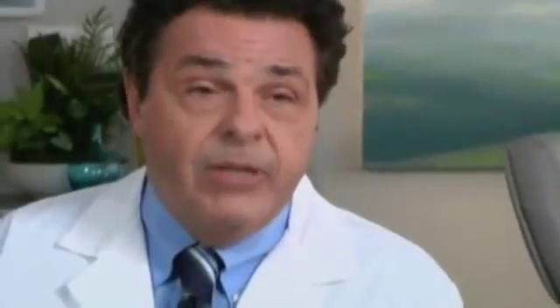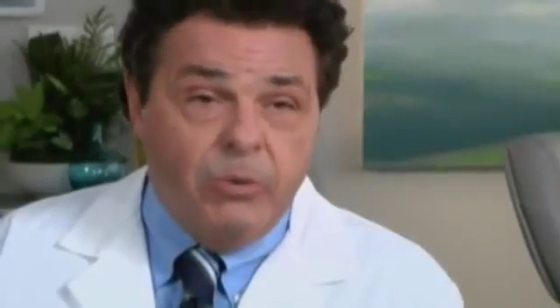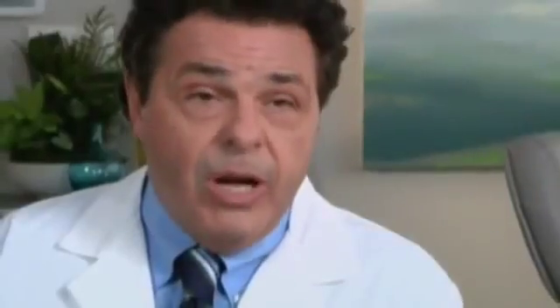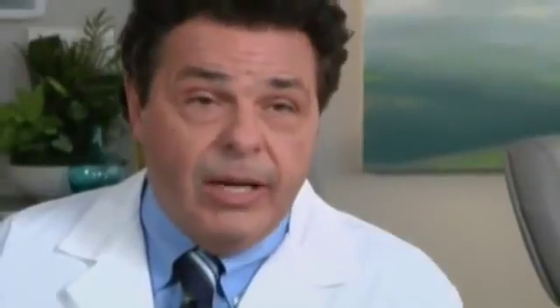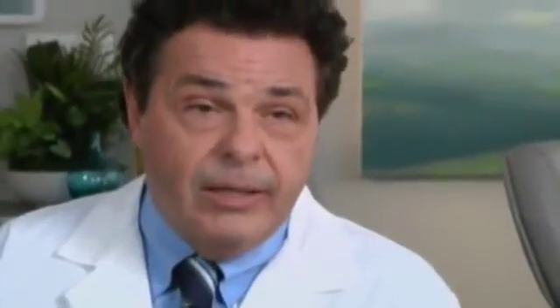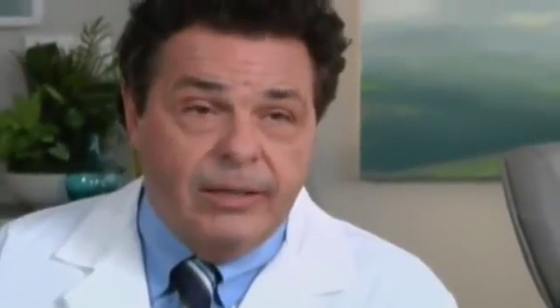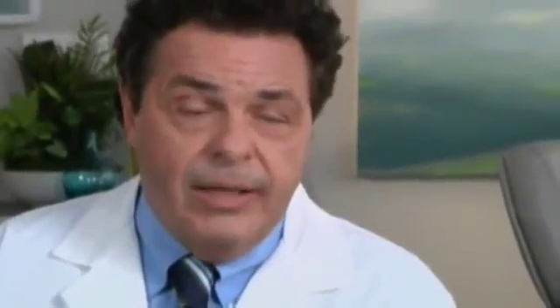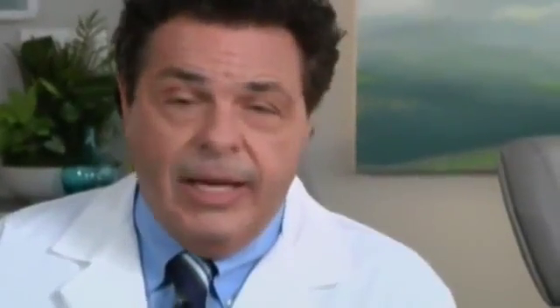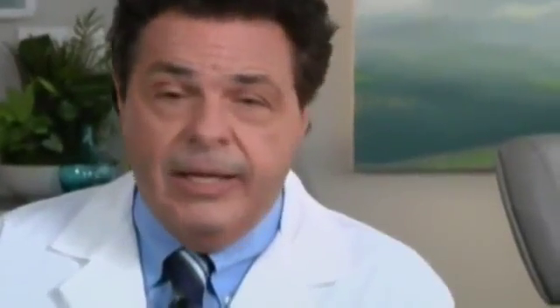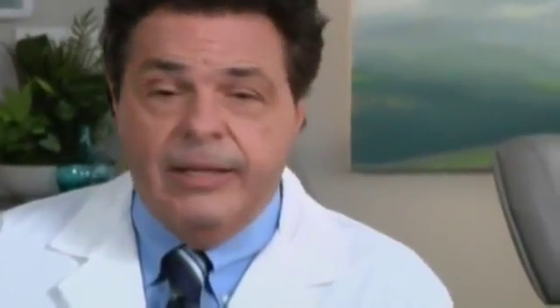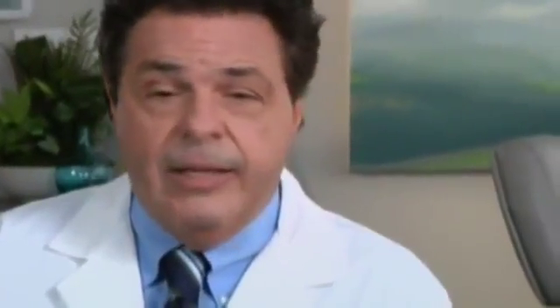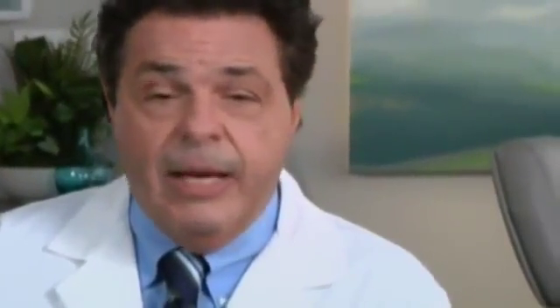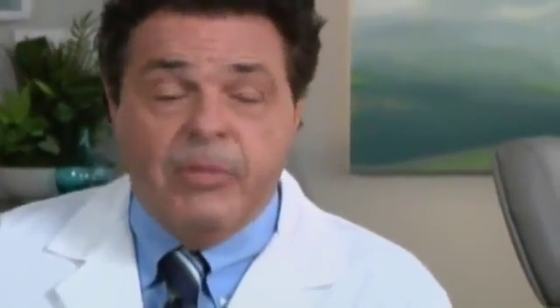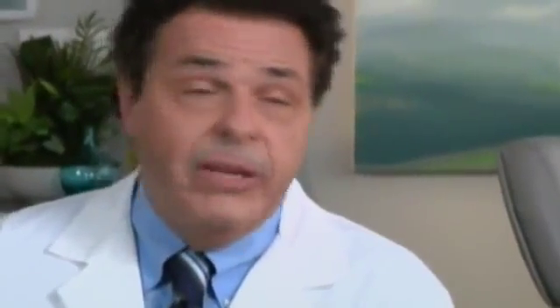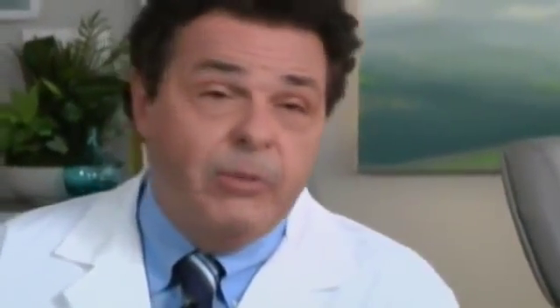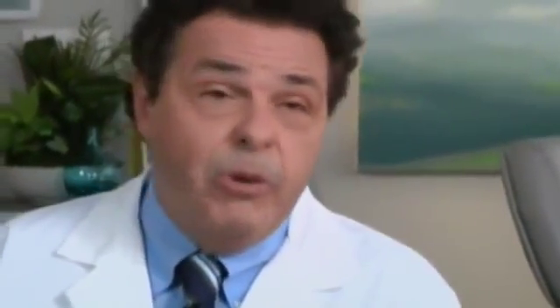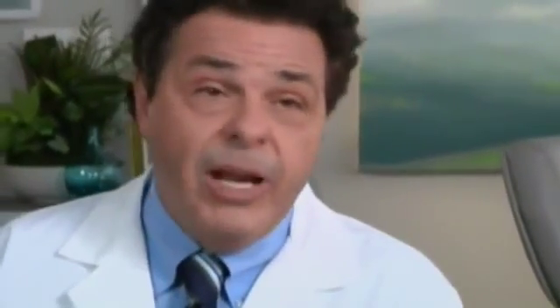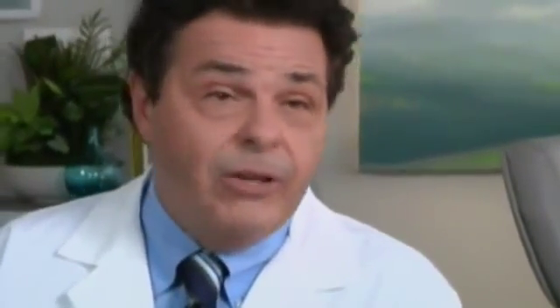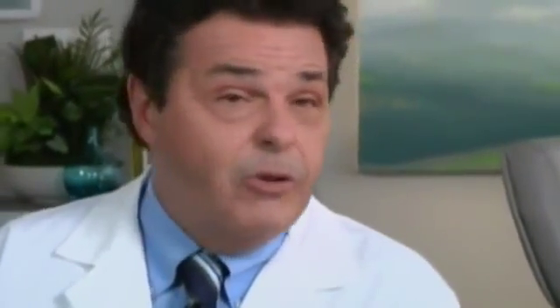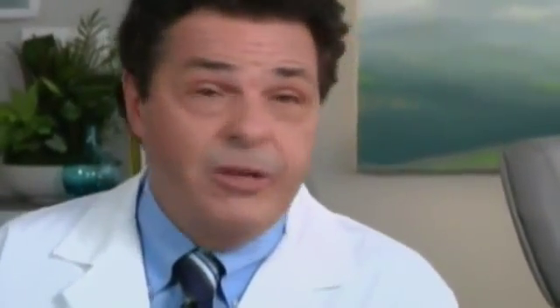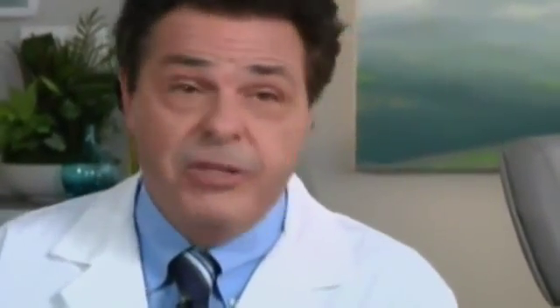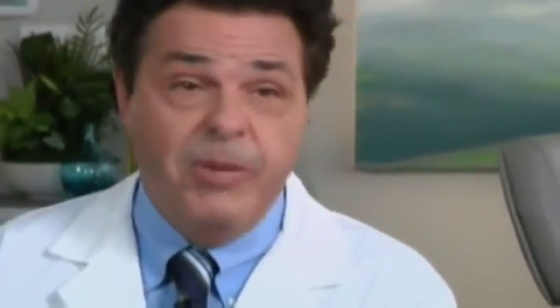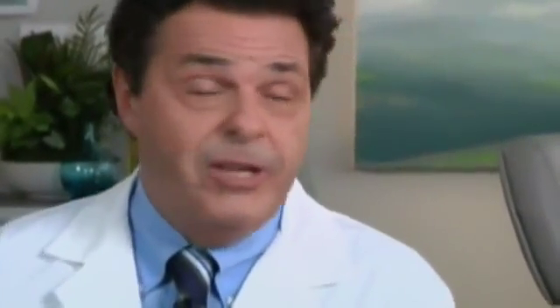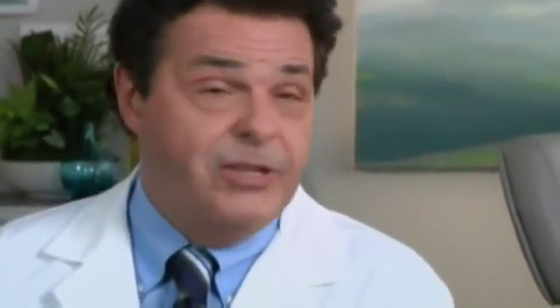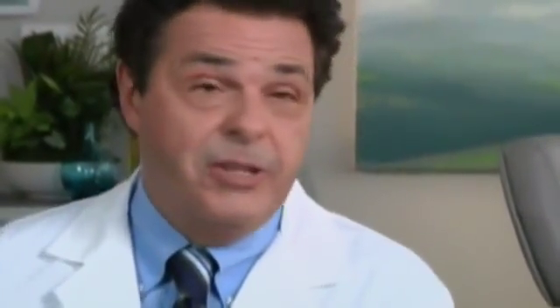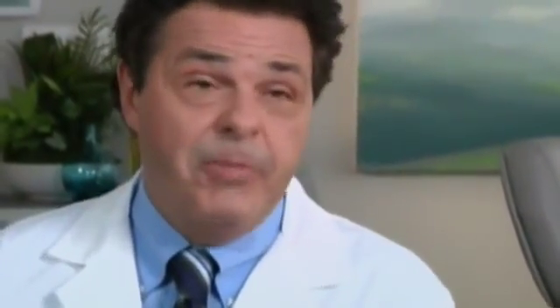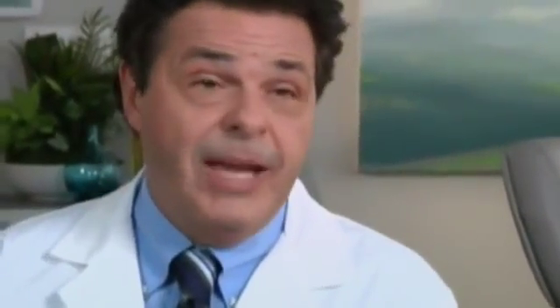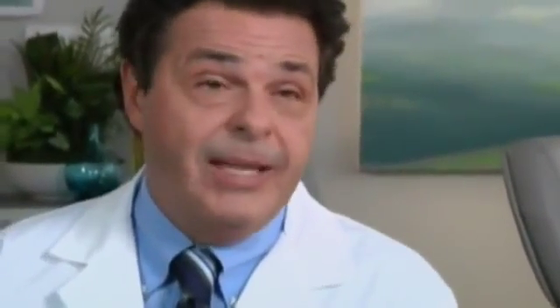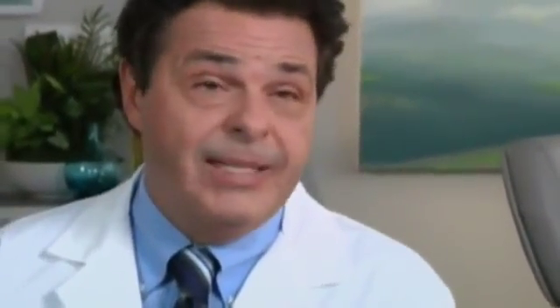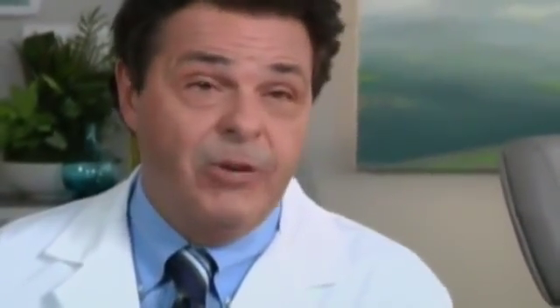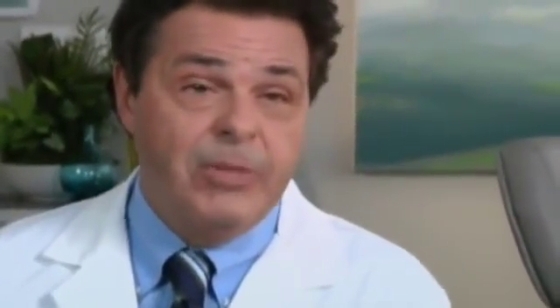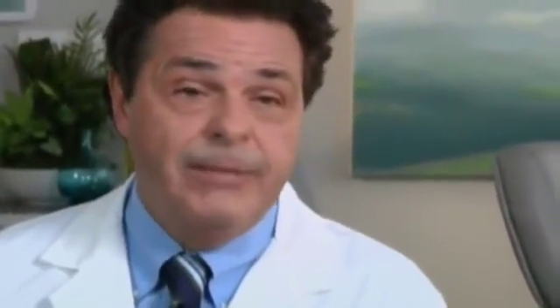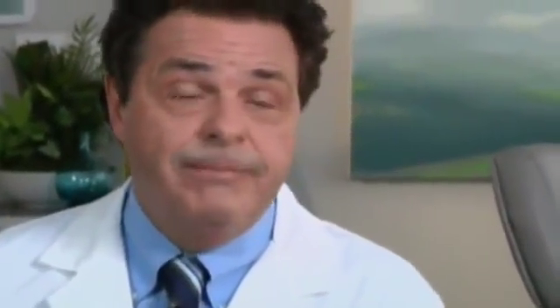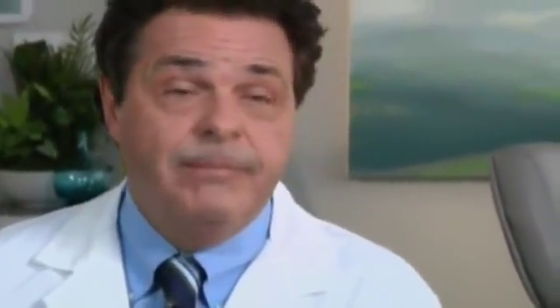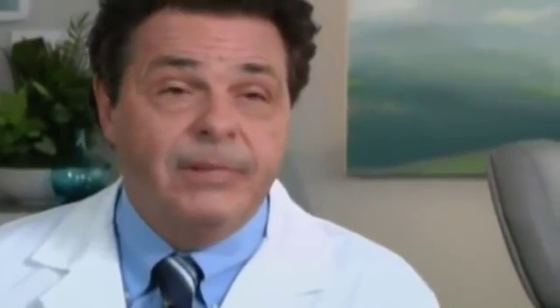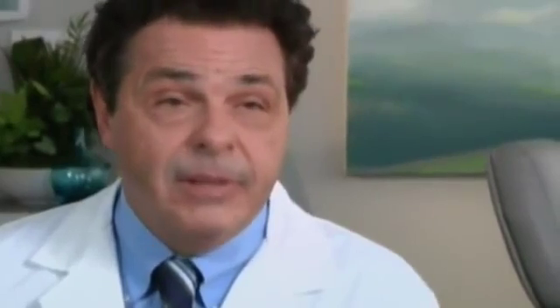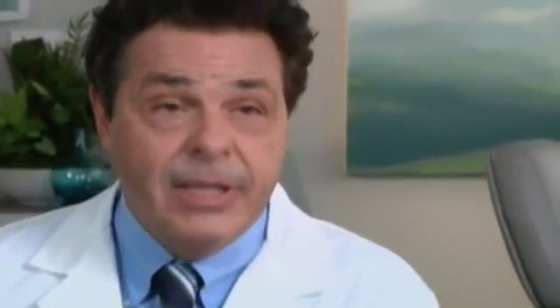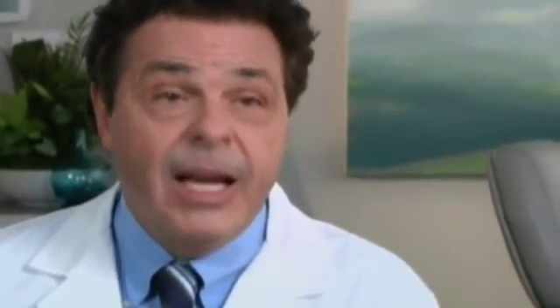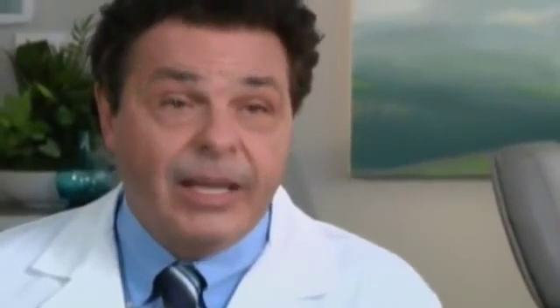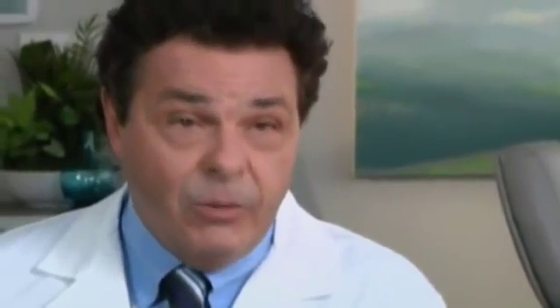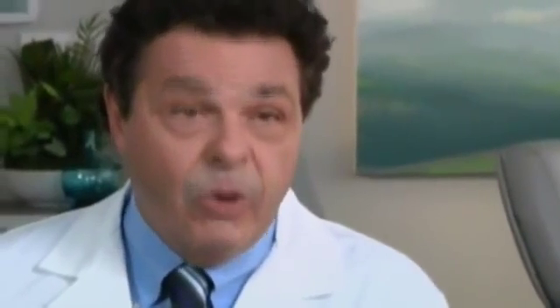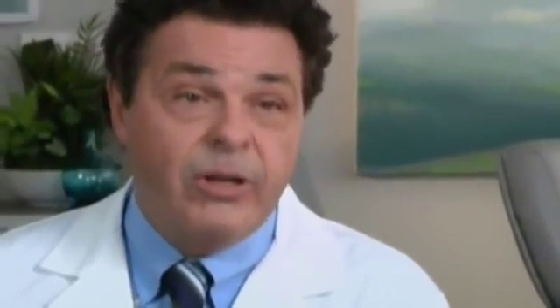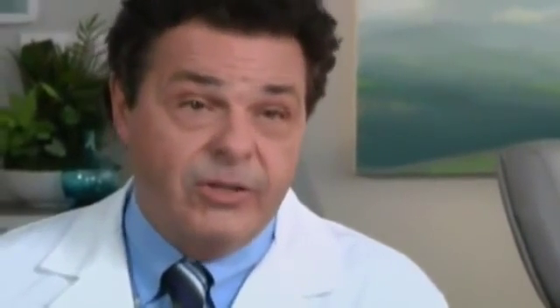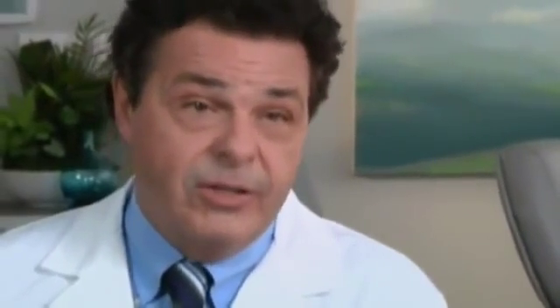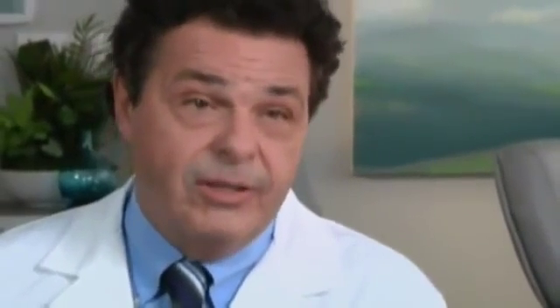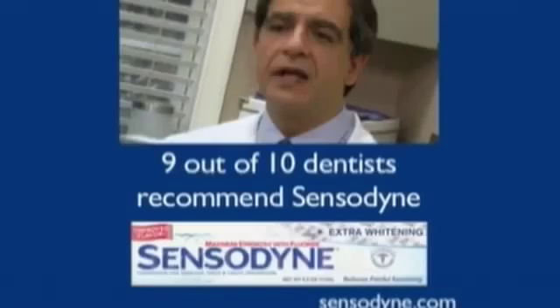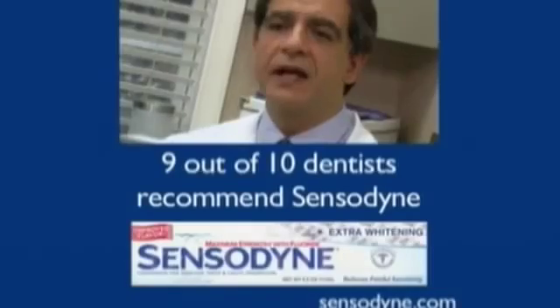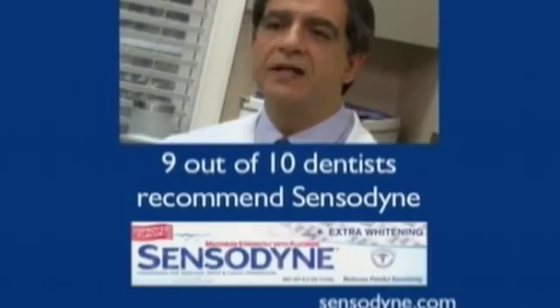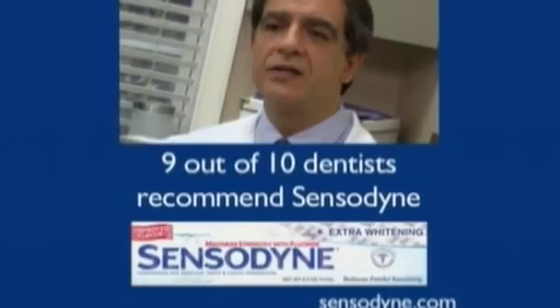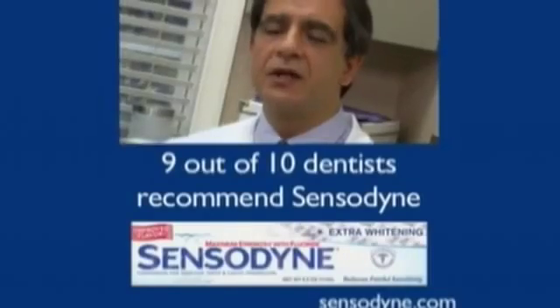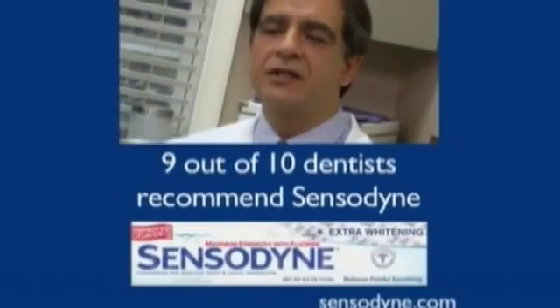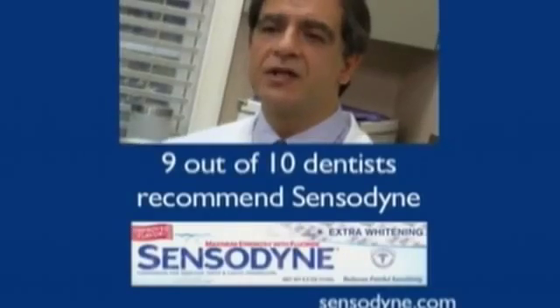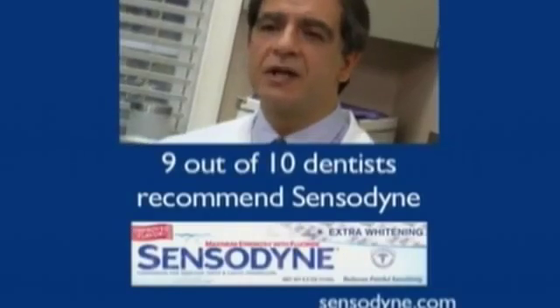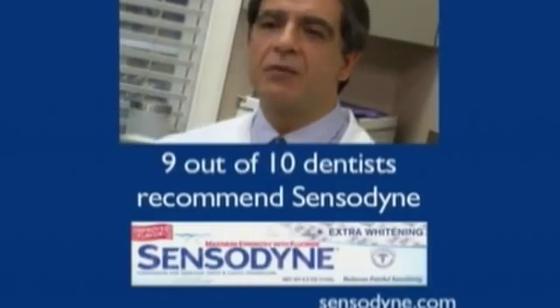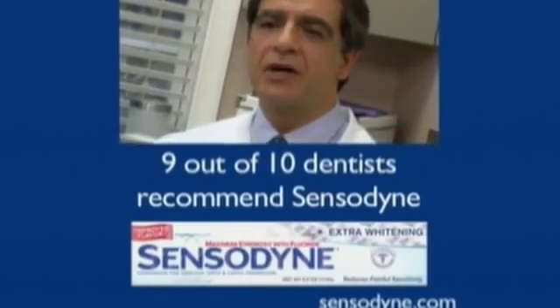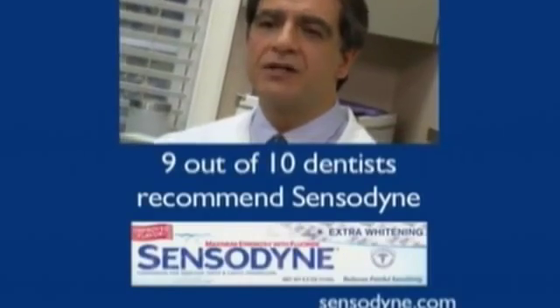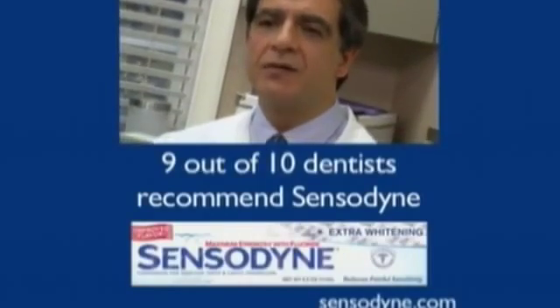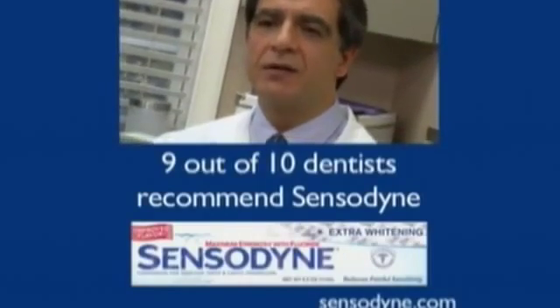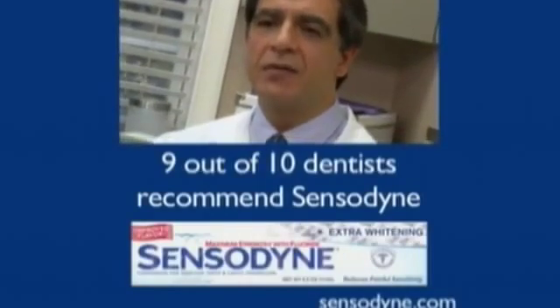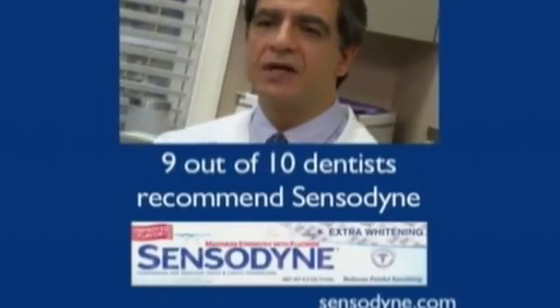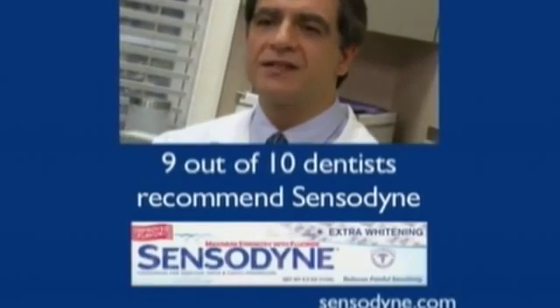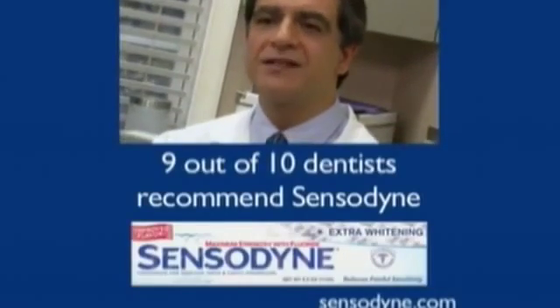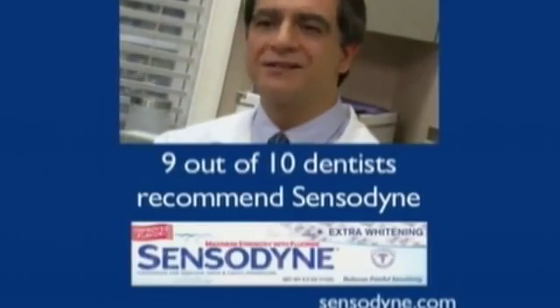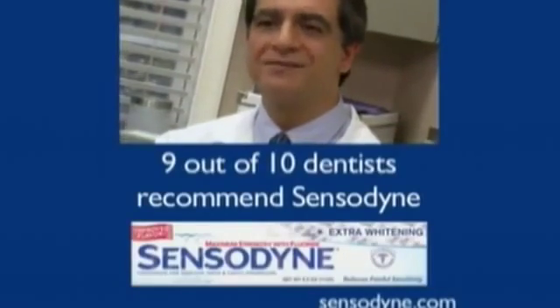I believe in the product, and I believe in the product only because the patients come back and tell me, 'Doc, it works.' It hits all the check marks in my boxes.